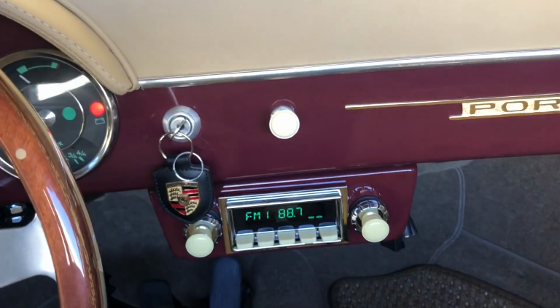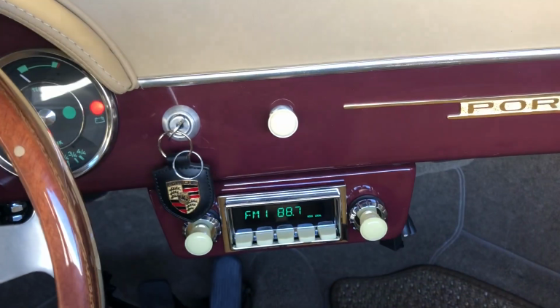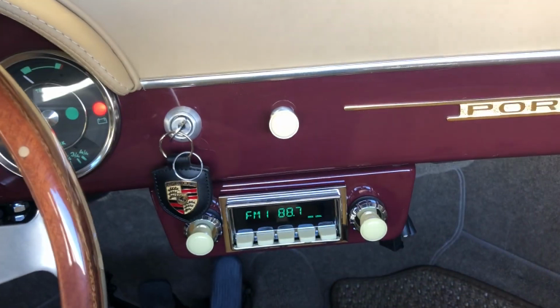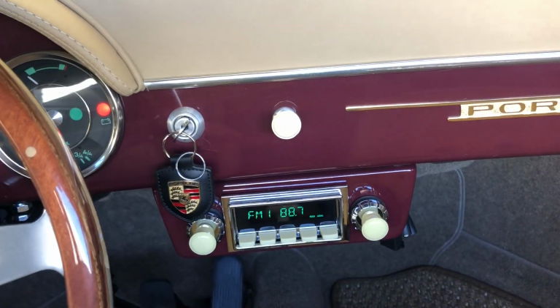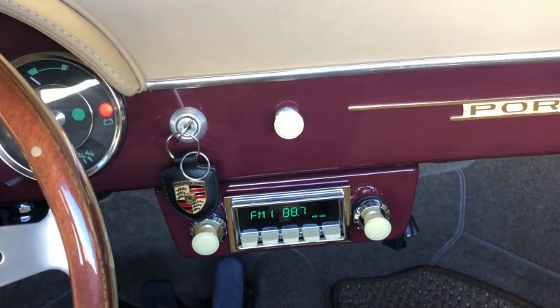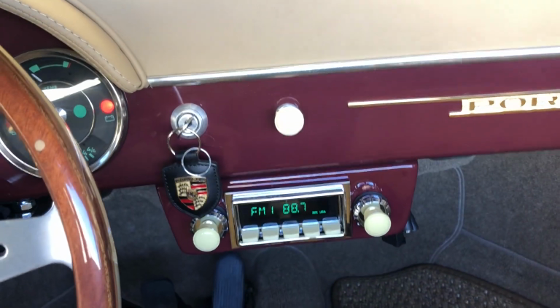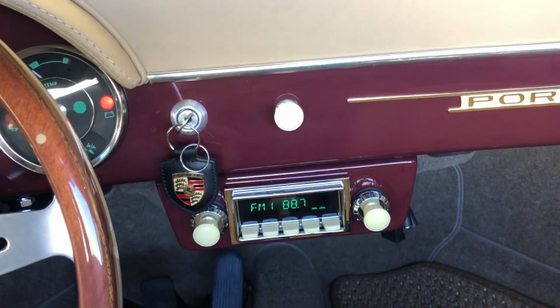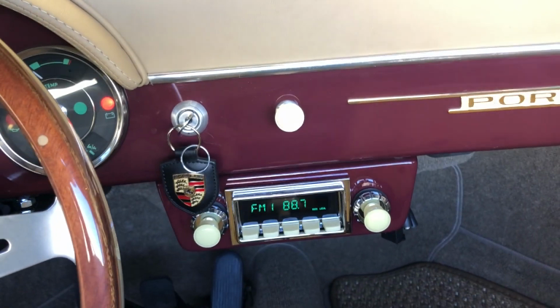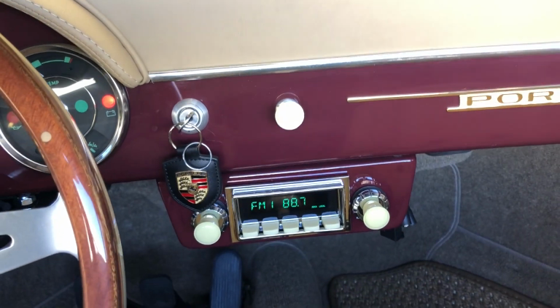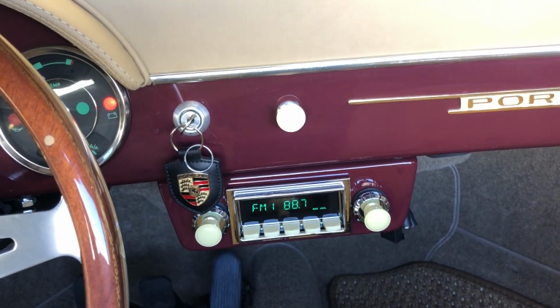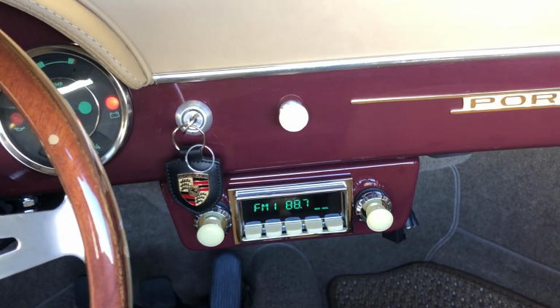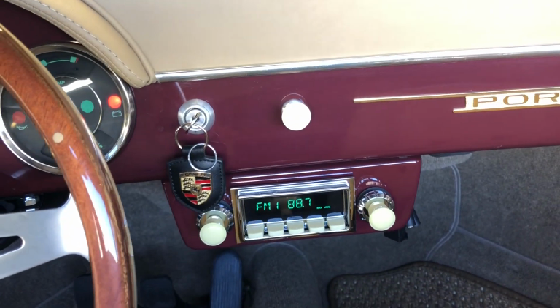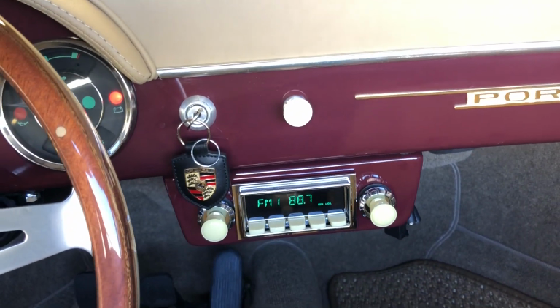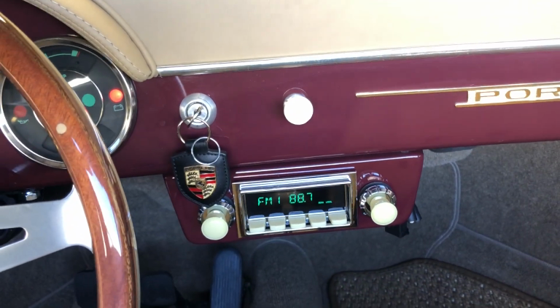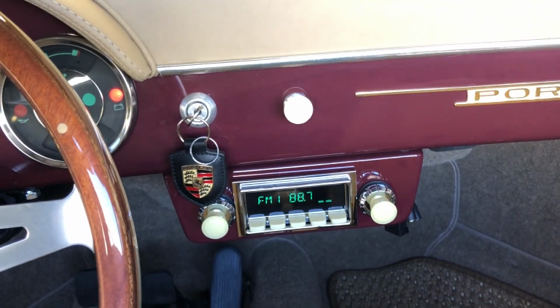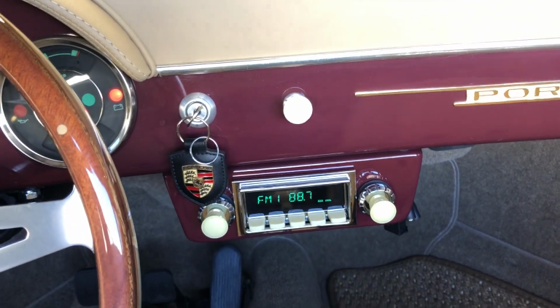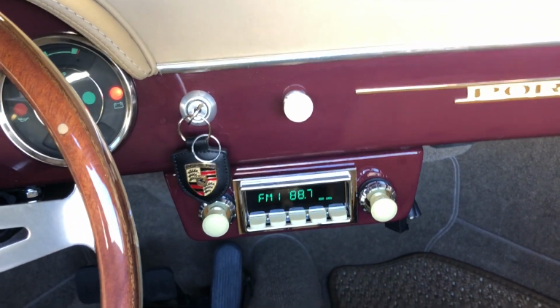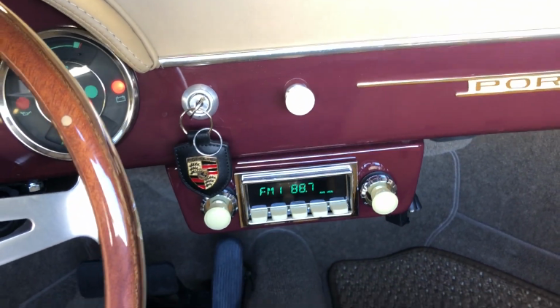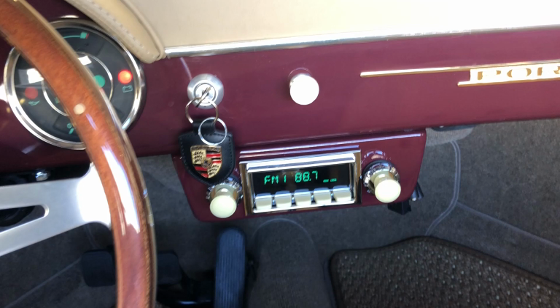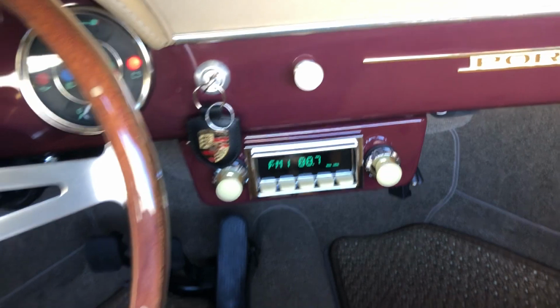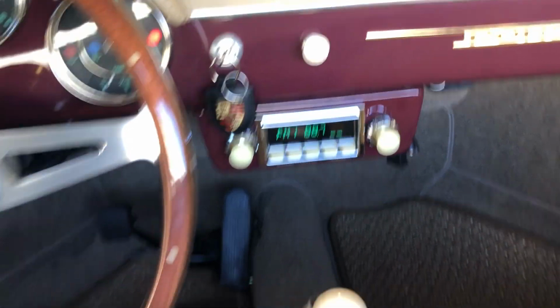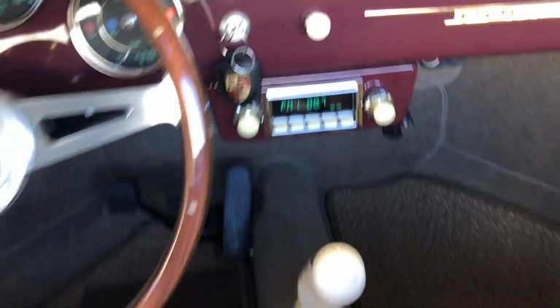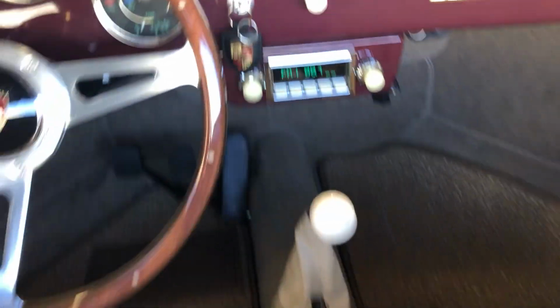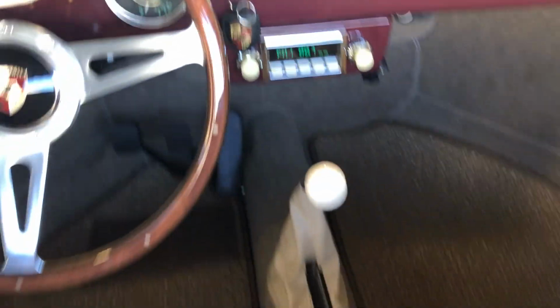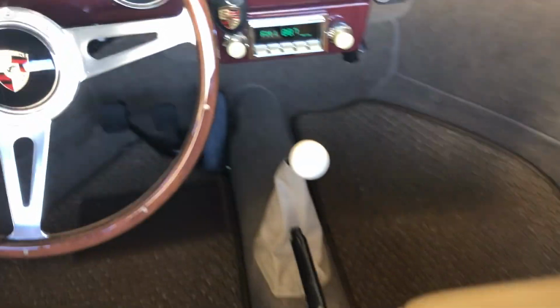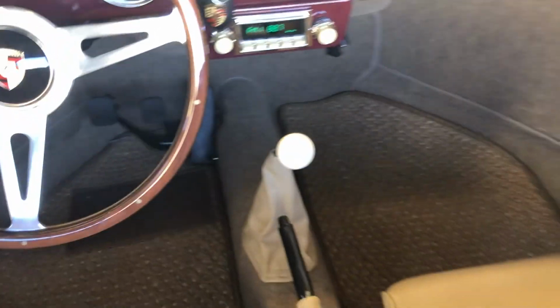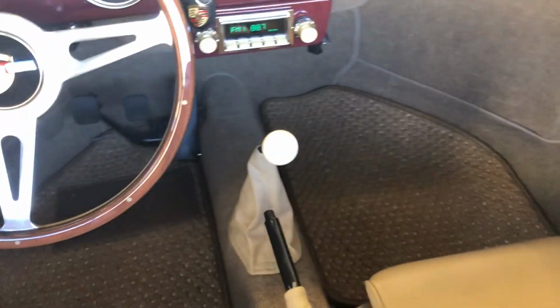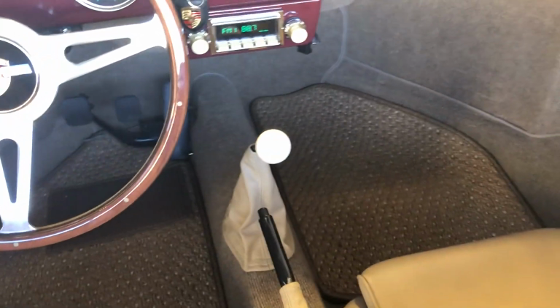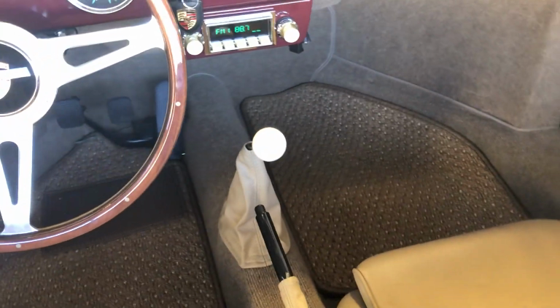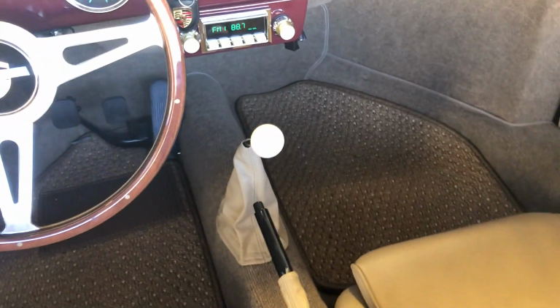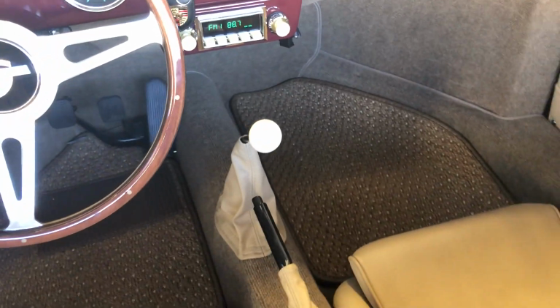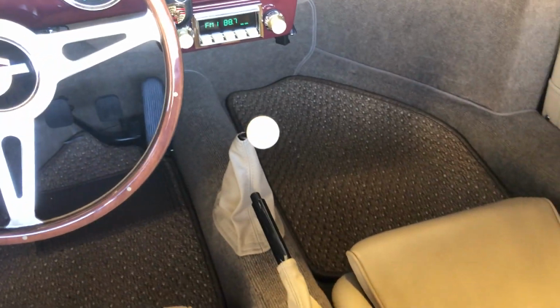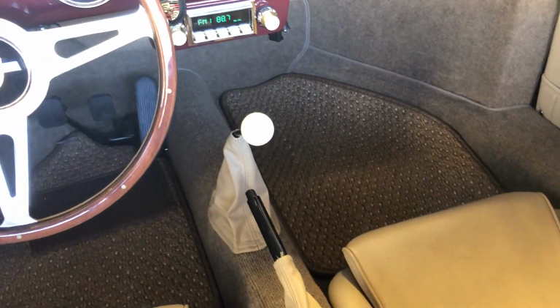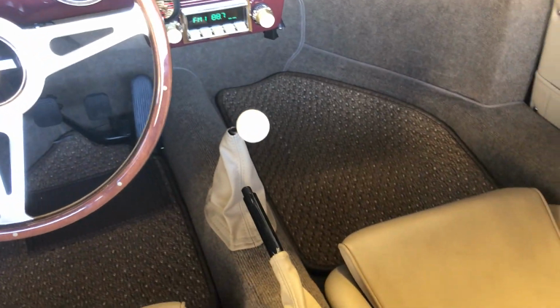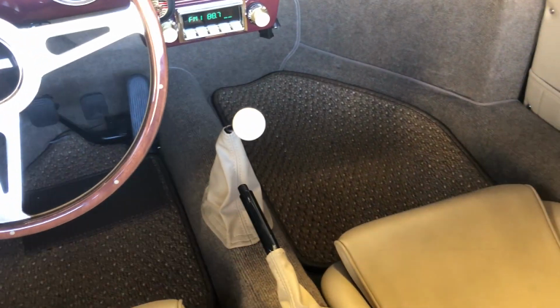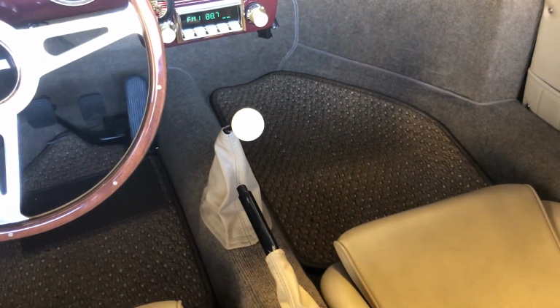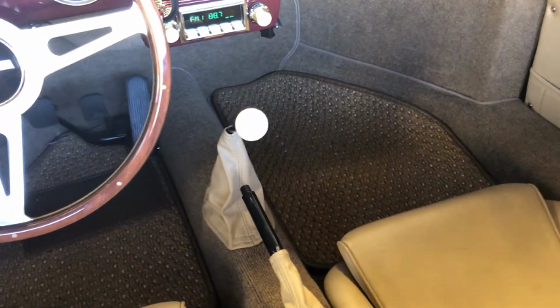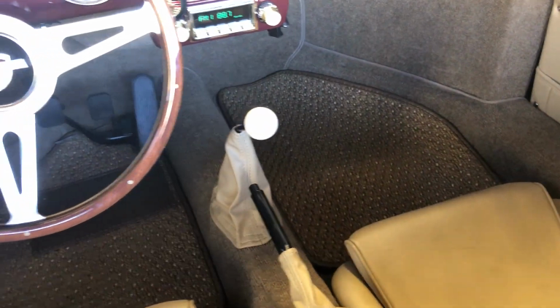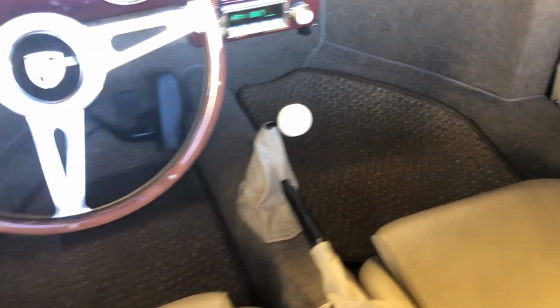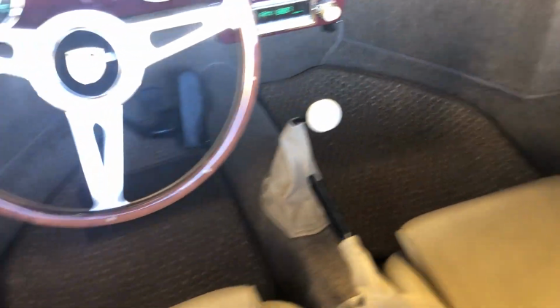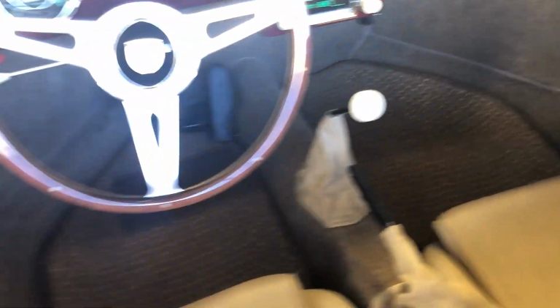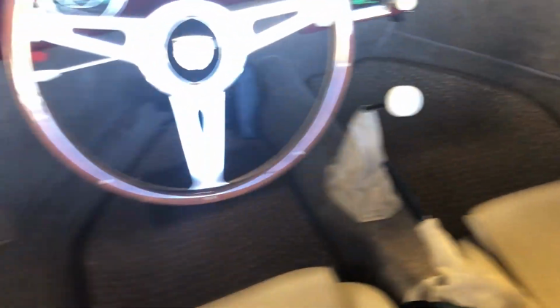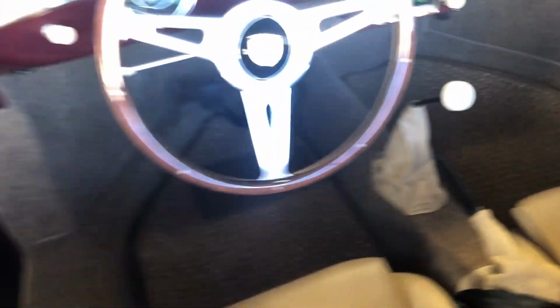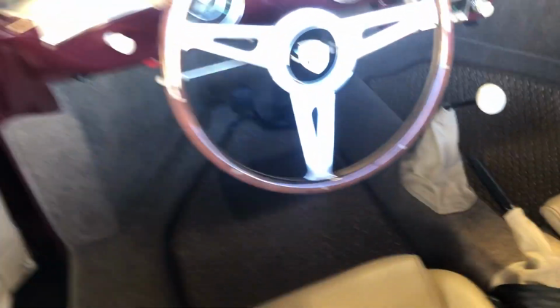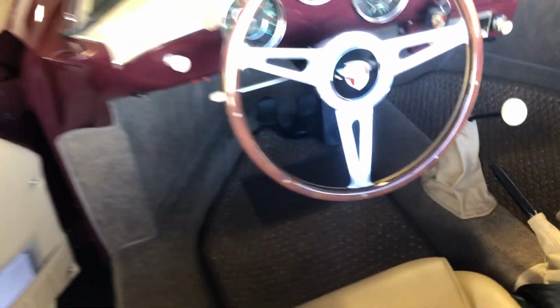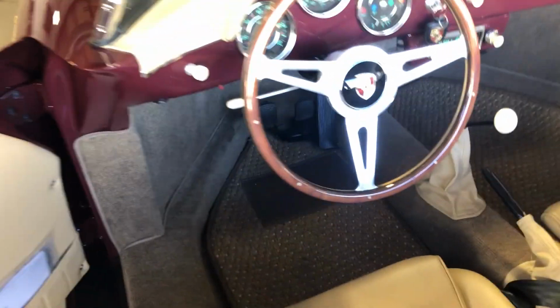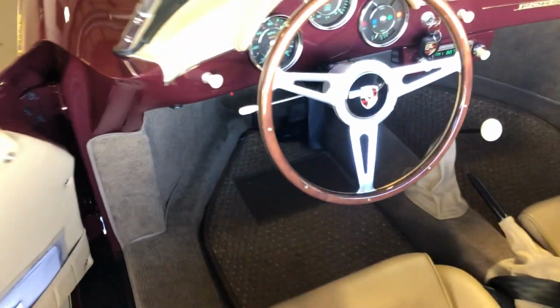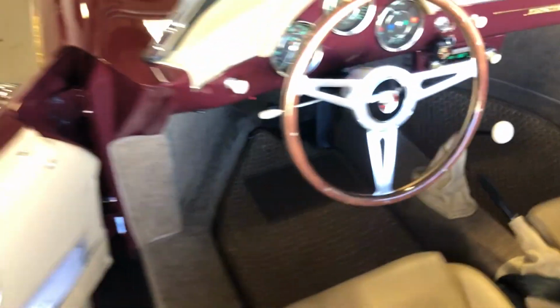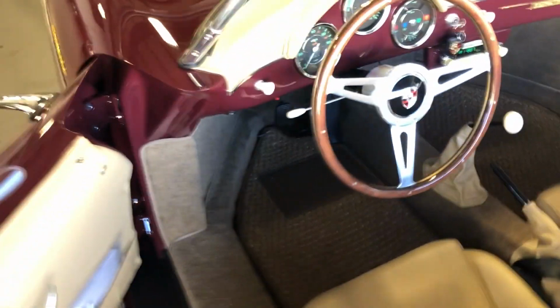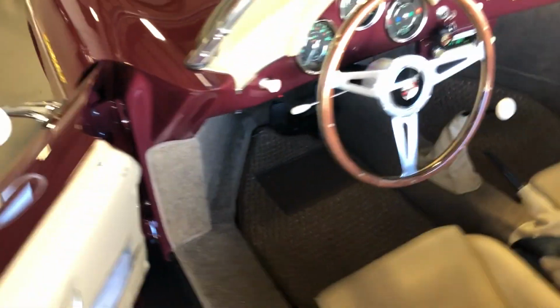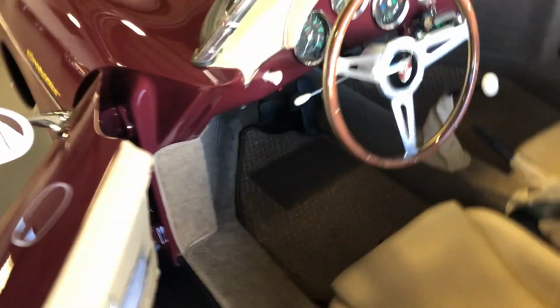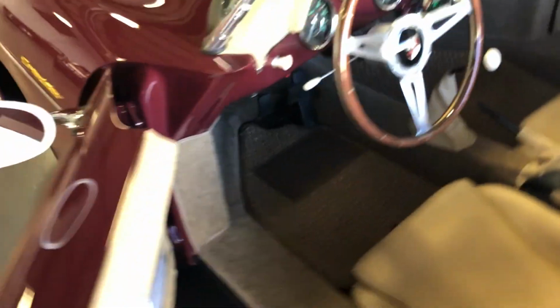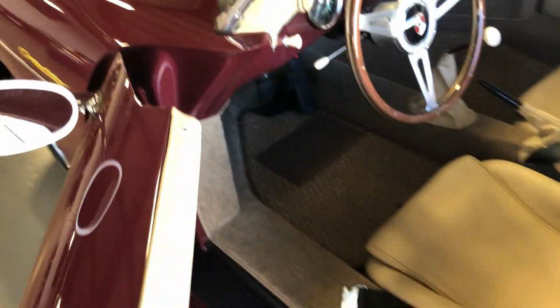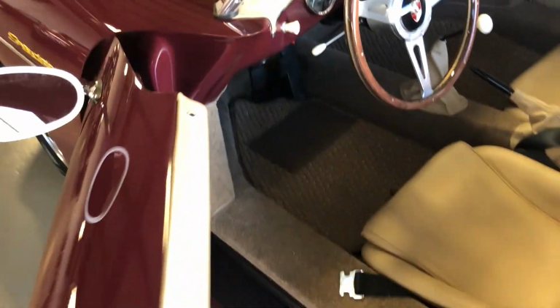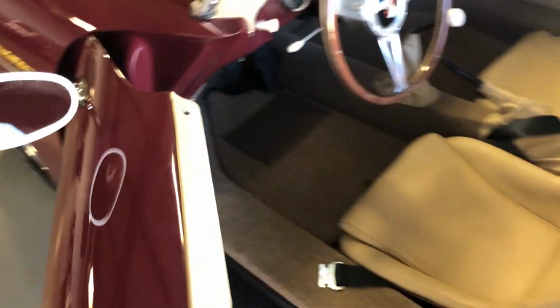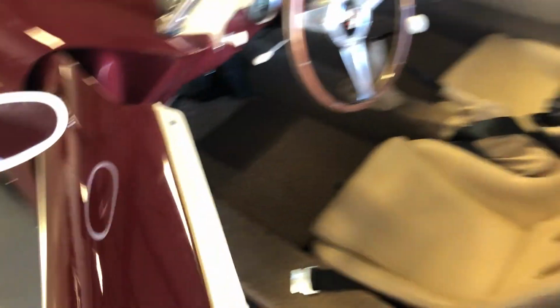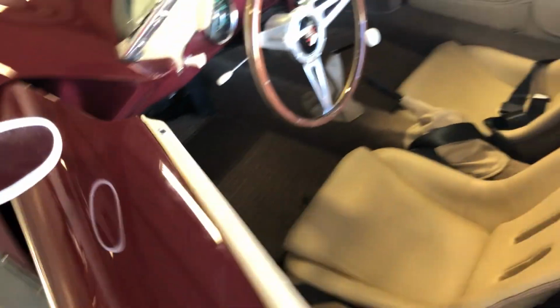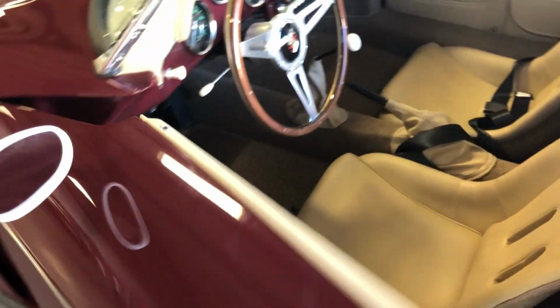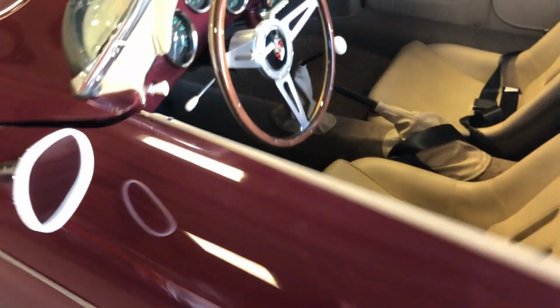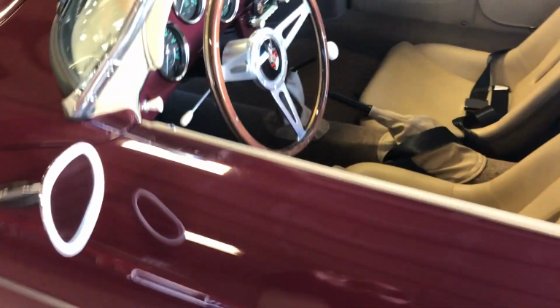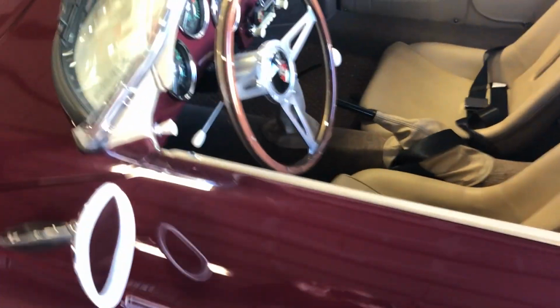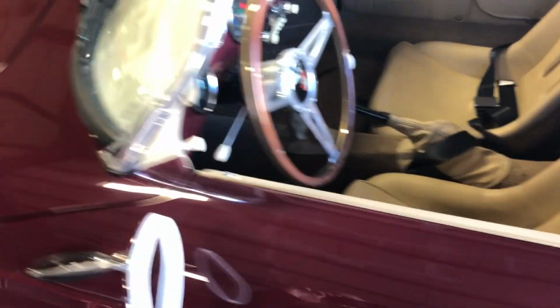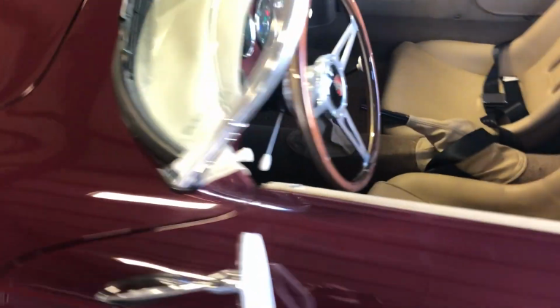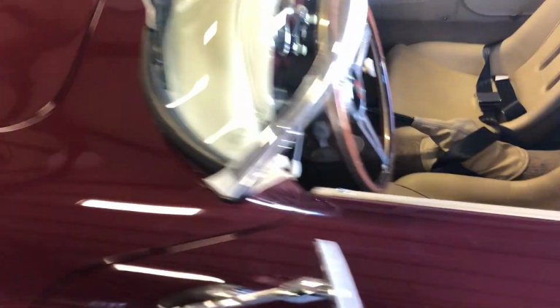See the stereo. There you go. Beautiful speedster.